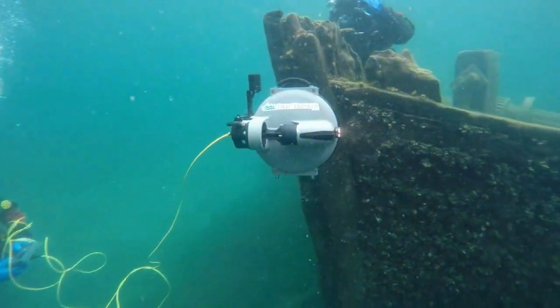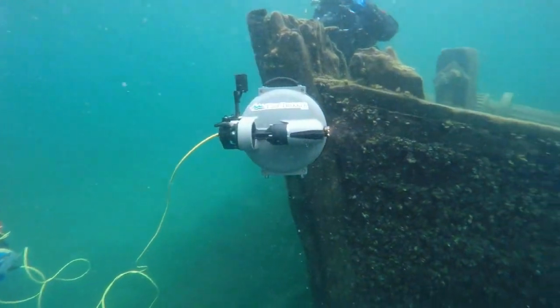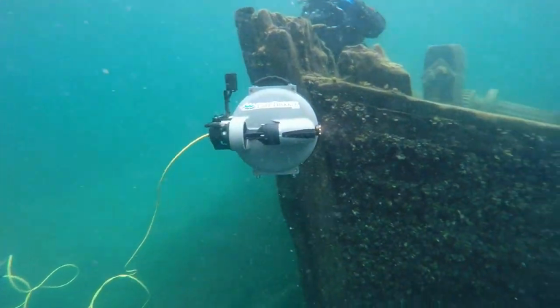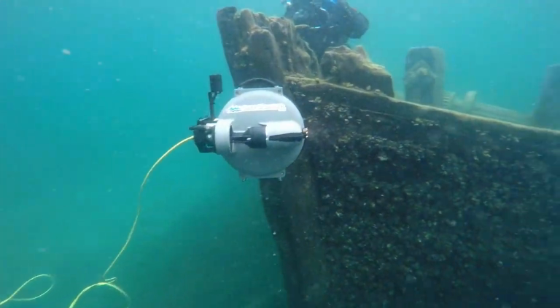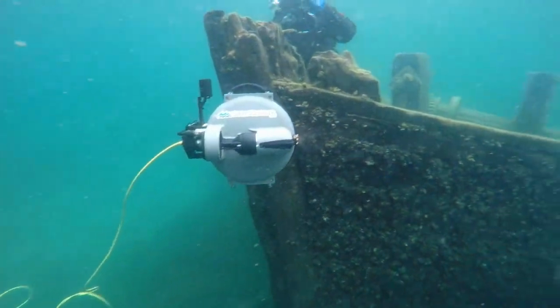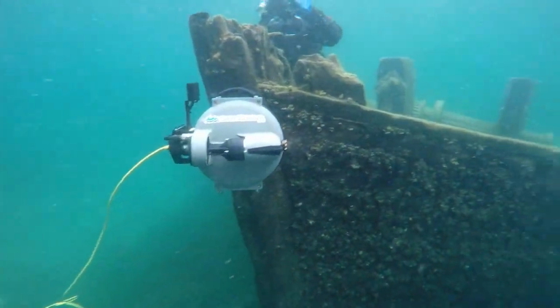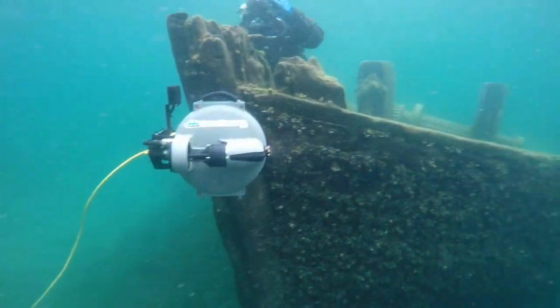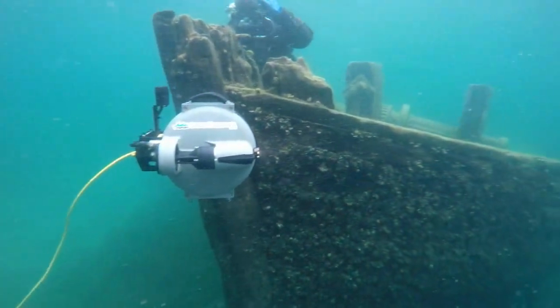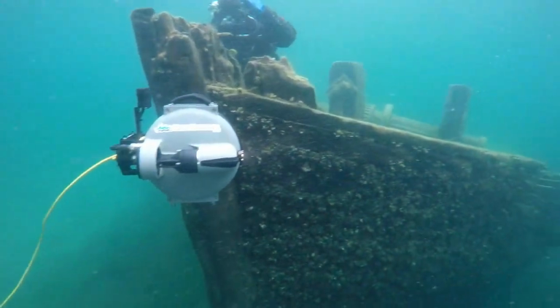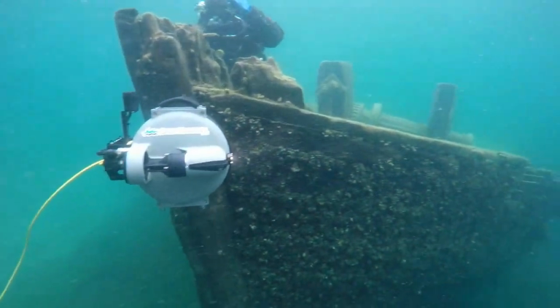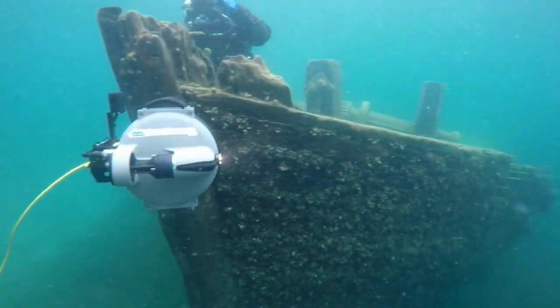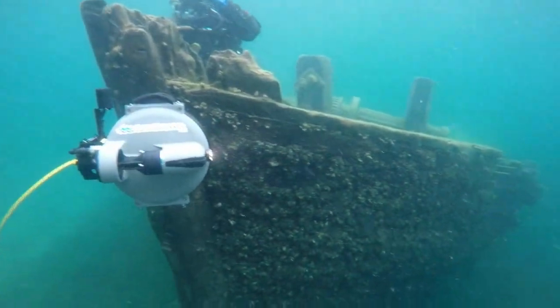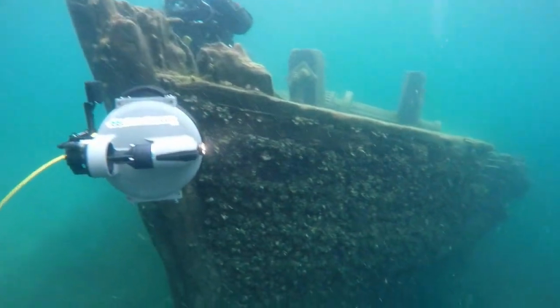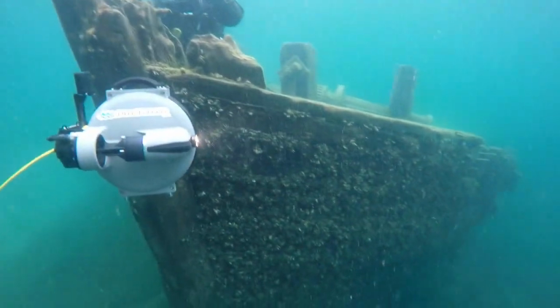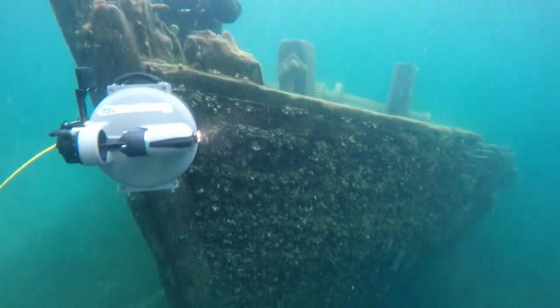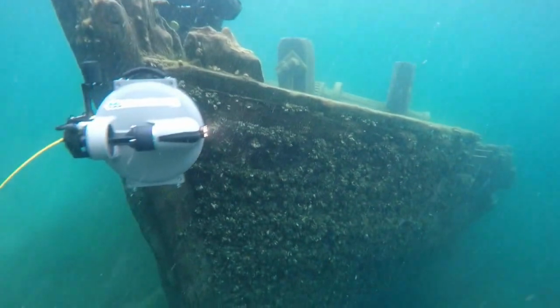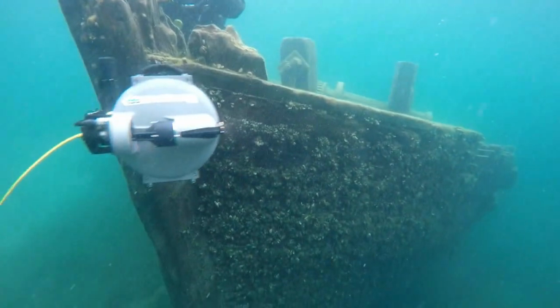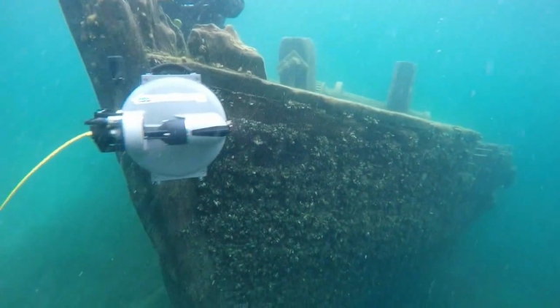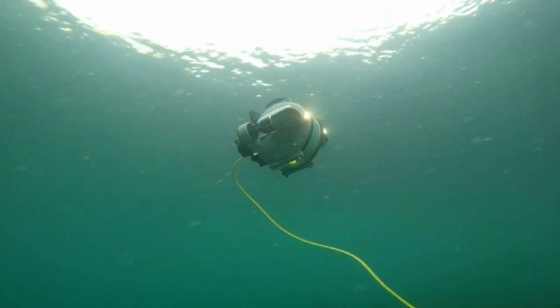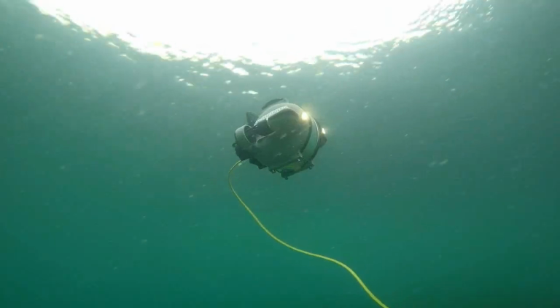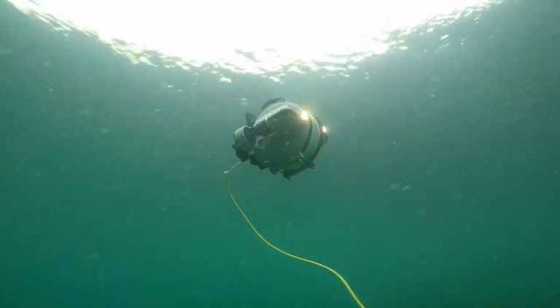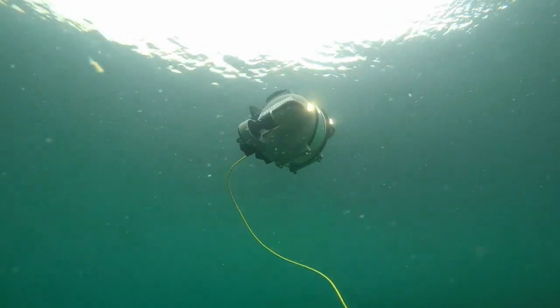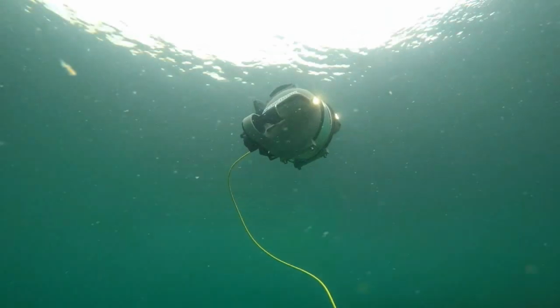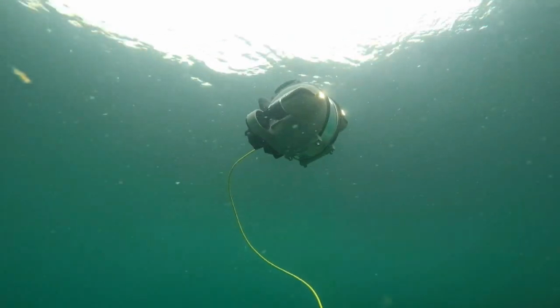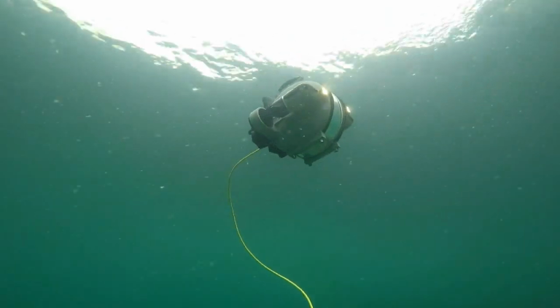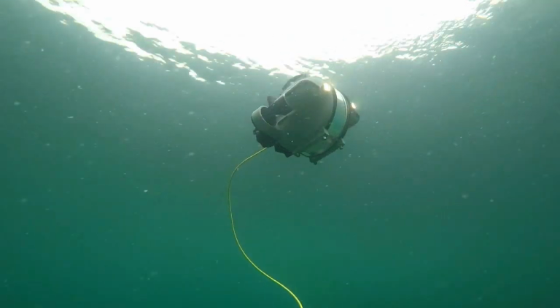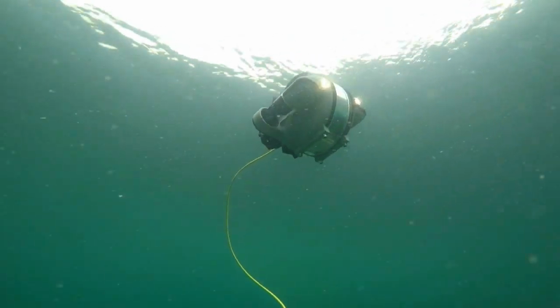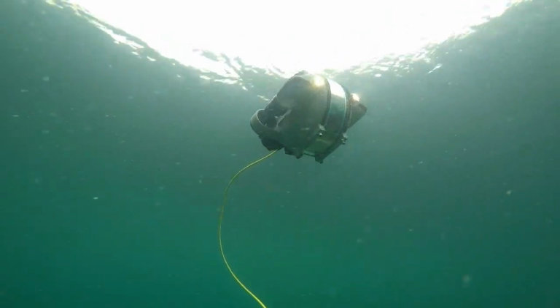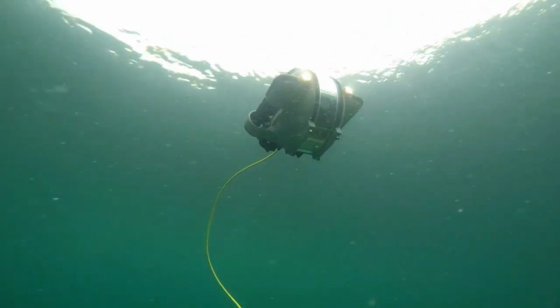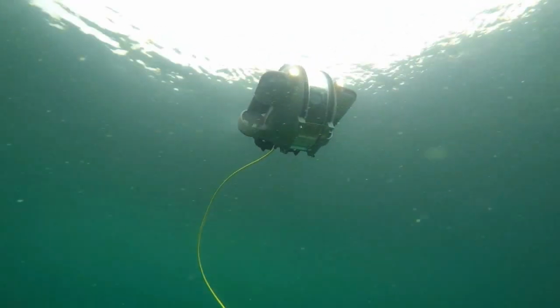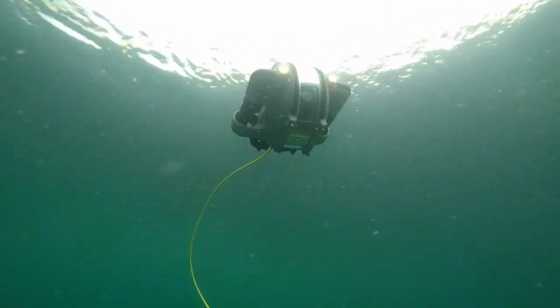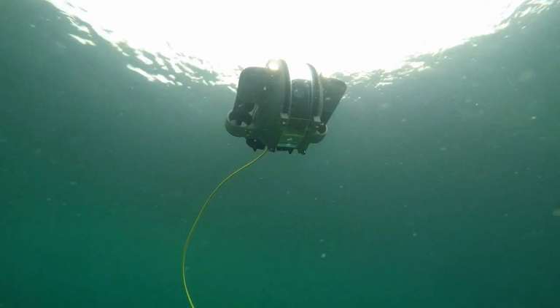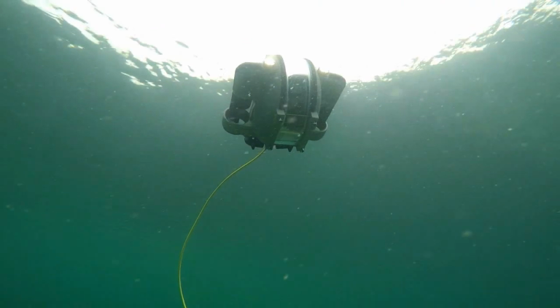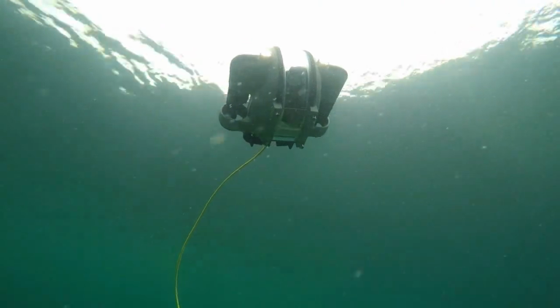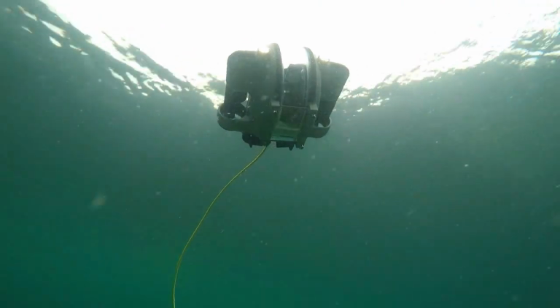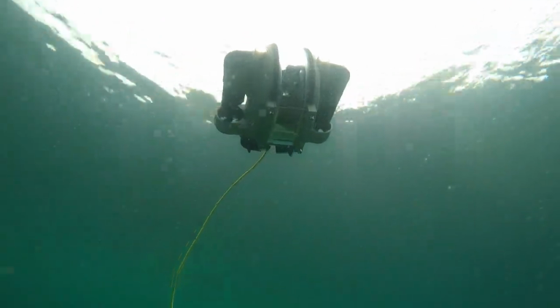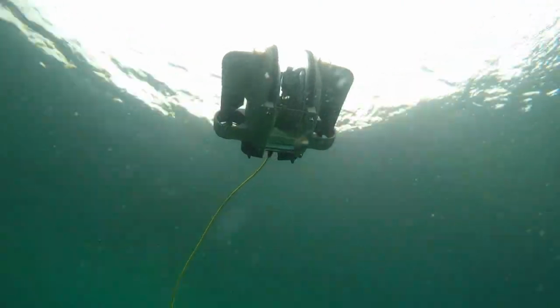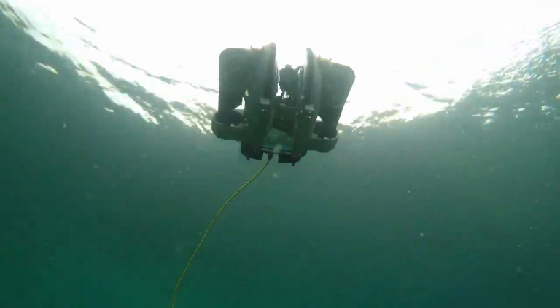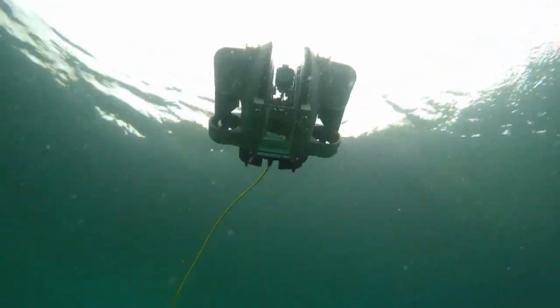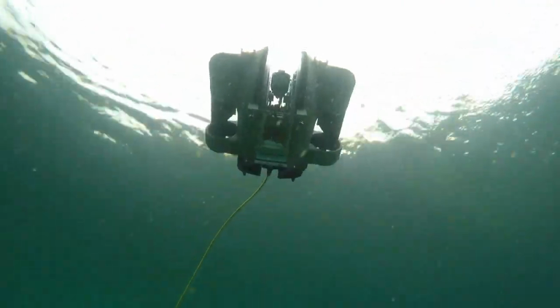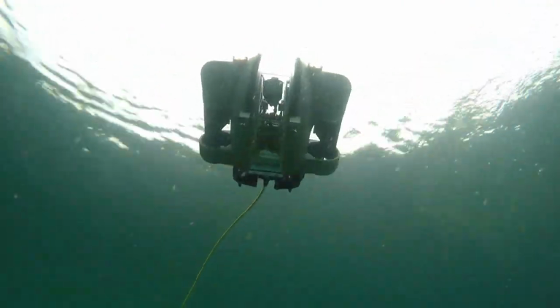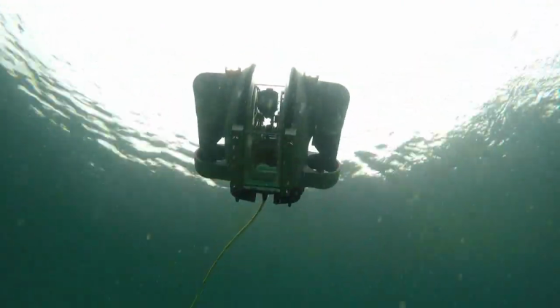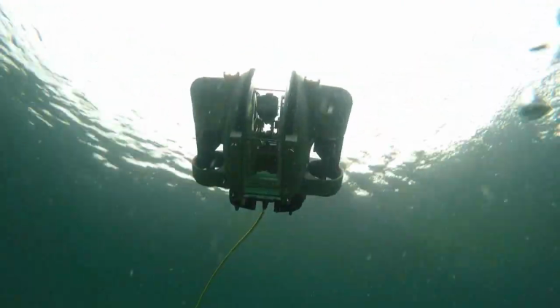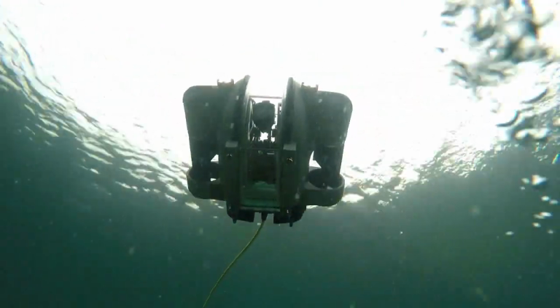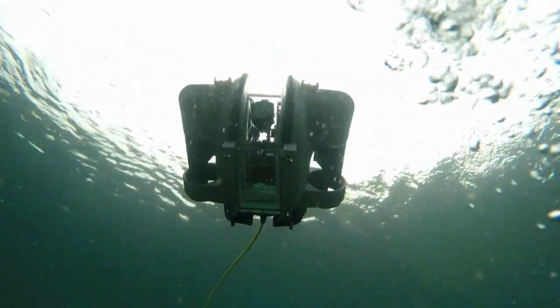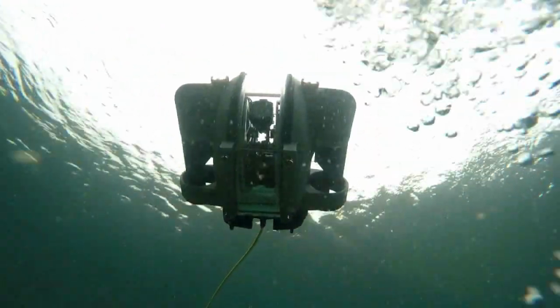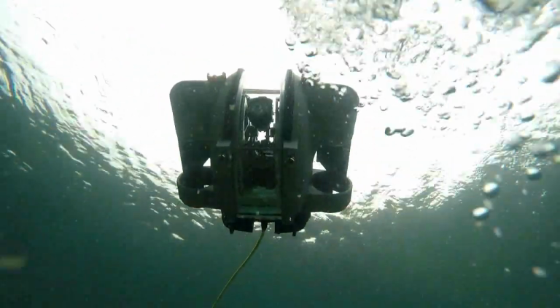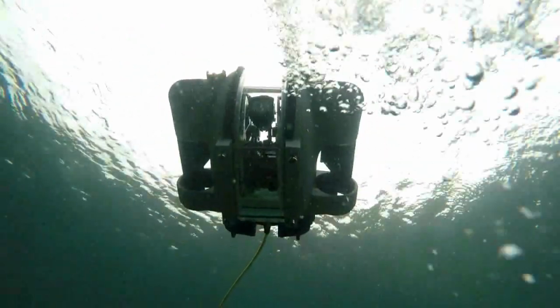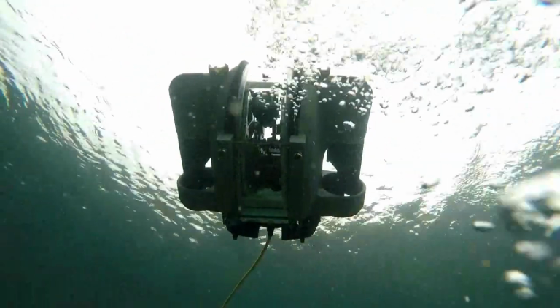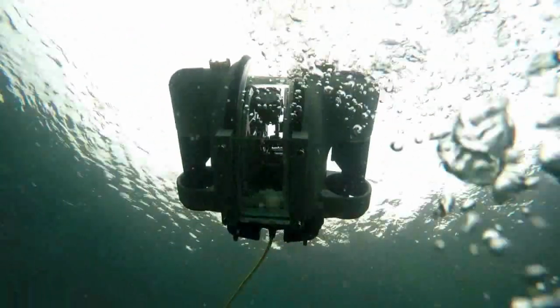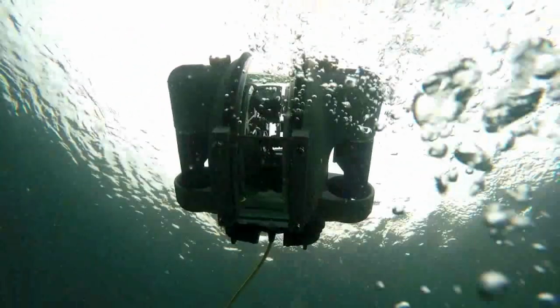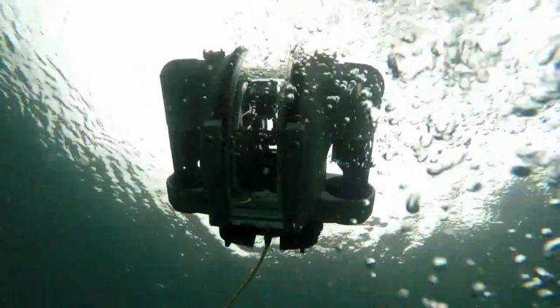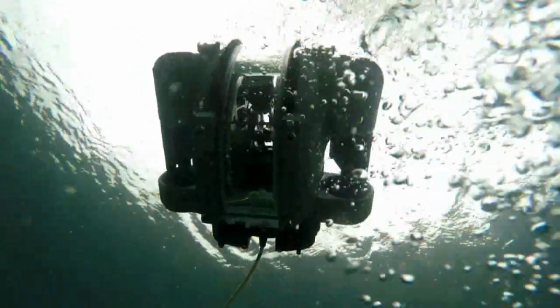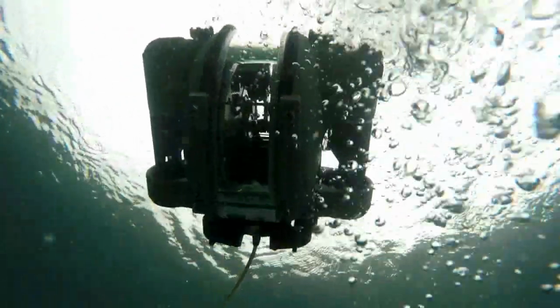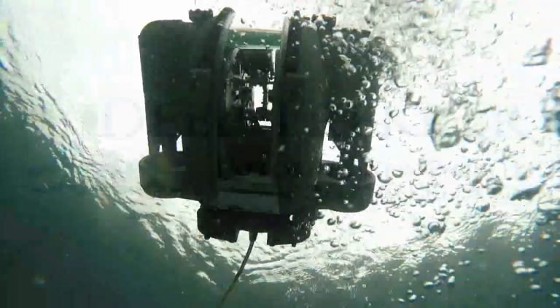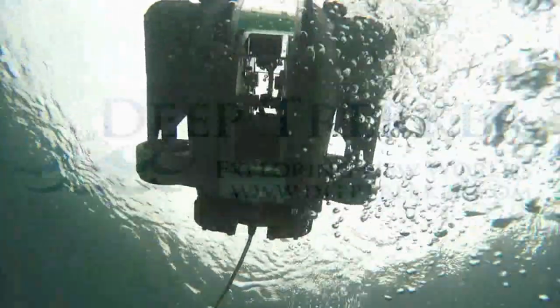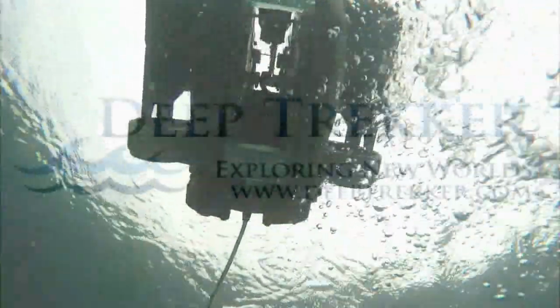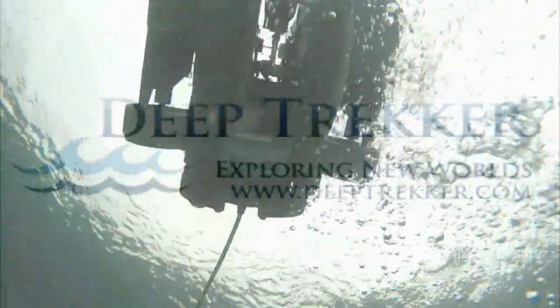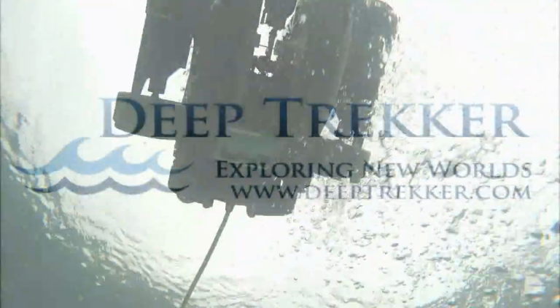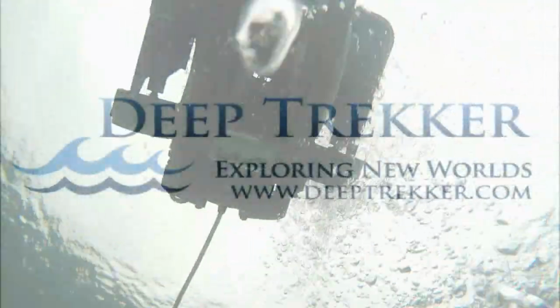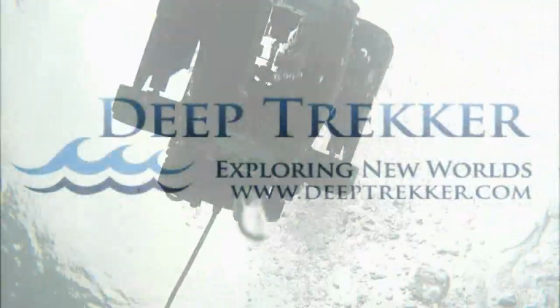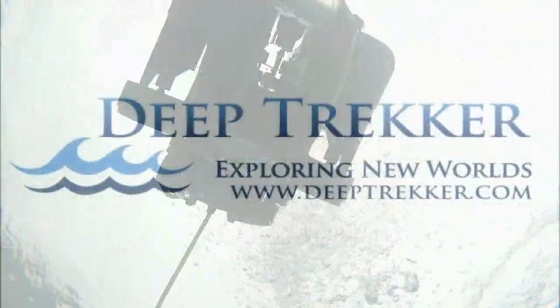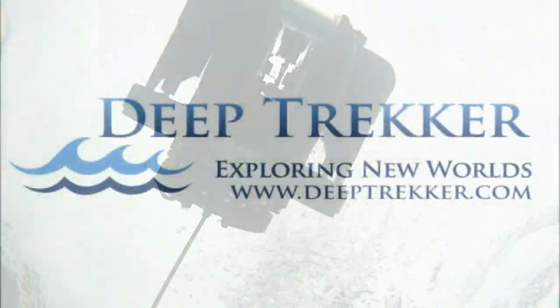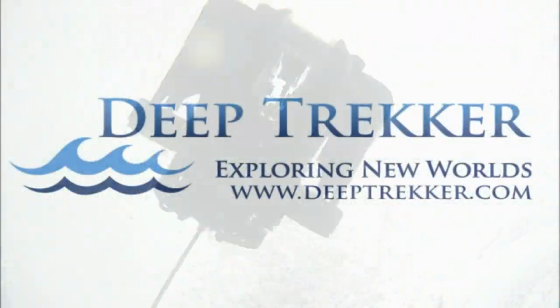For more information about DeepTracker ROVs and the Diveable Control System, visit www.deeptrekker.com.